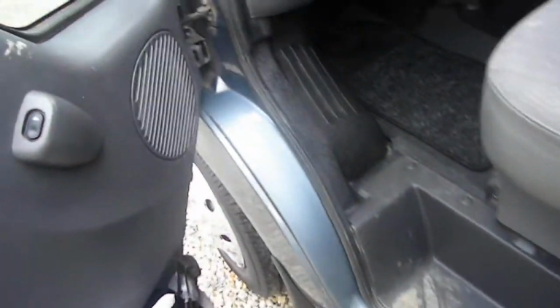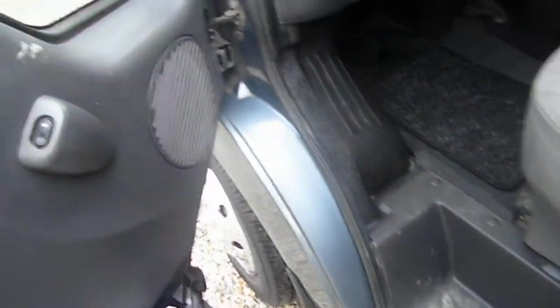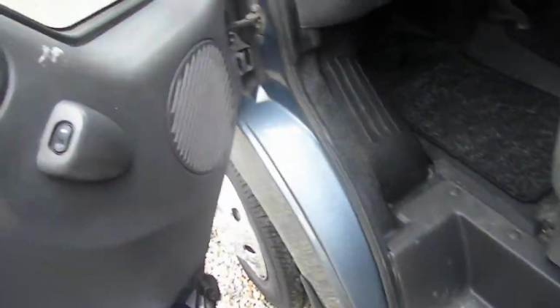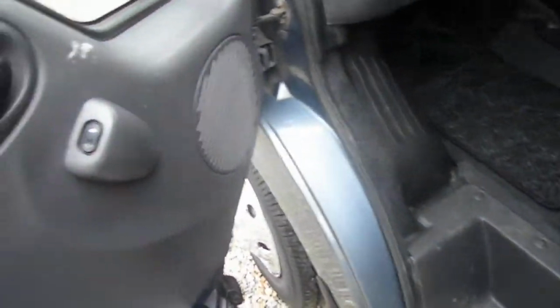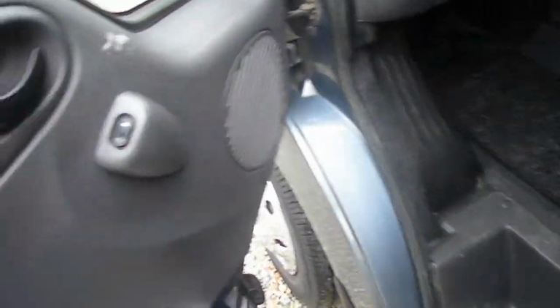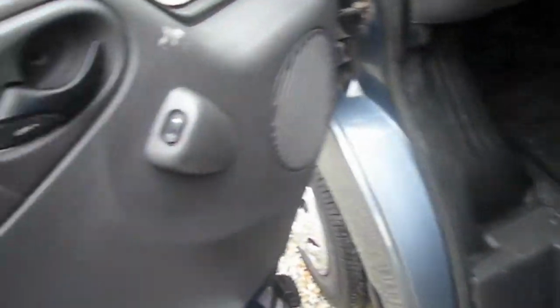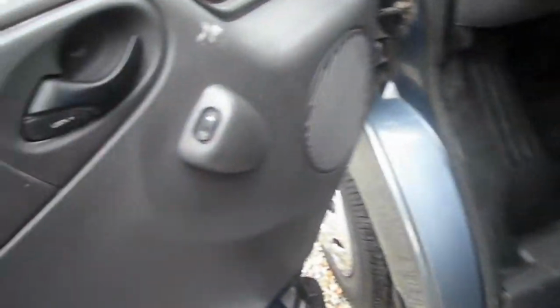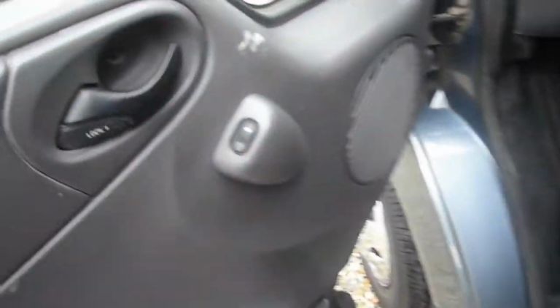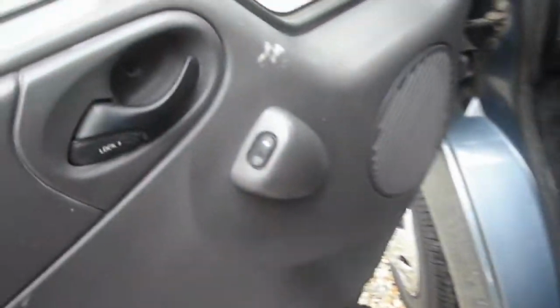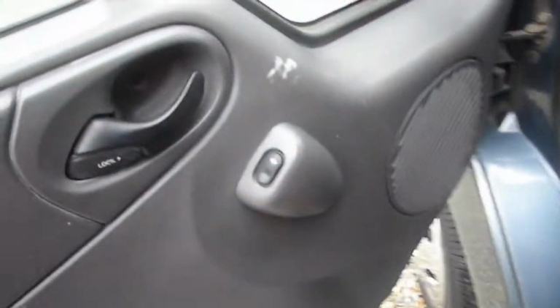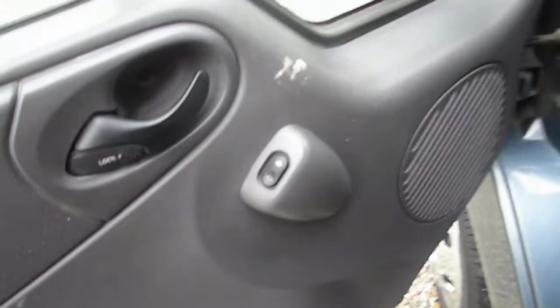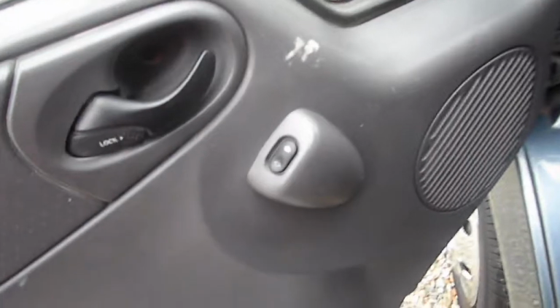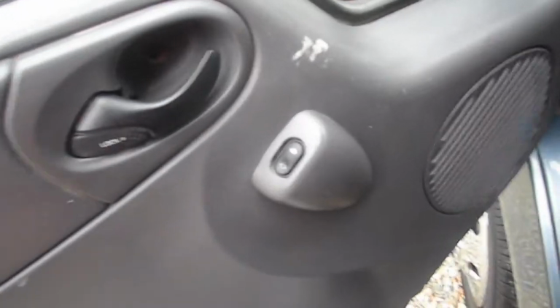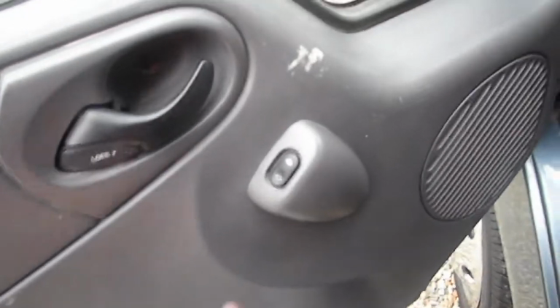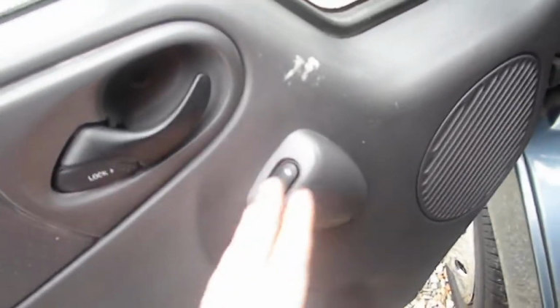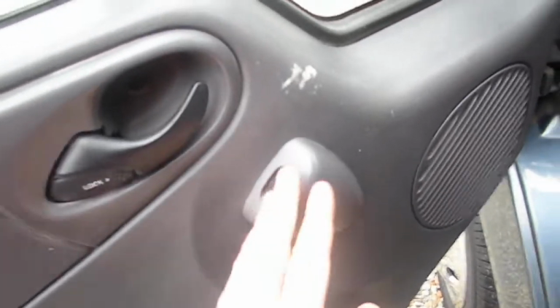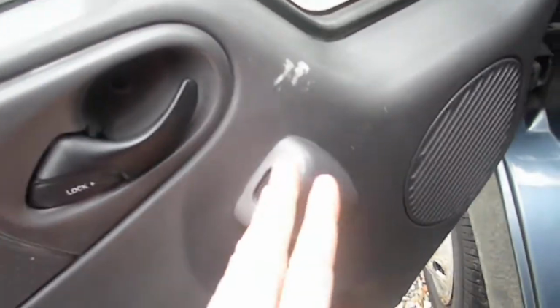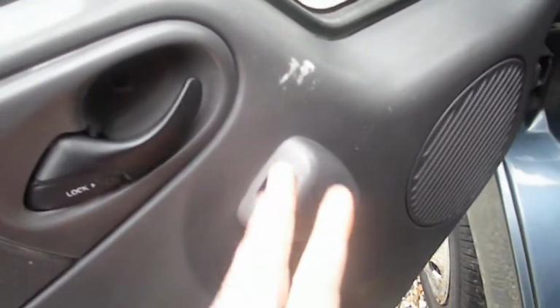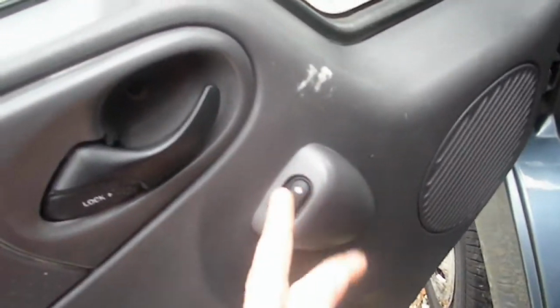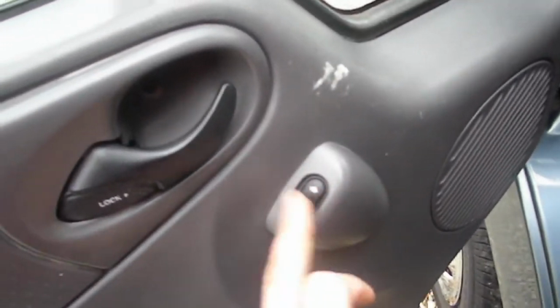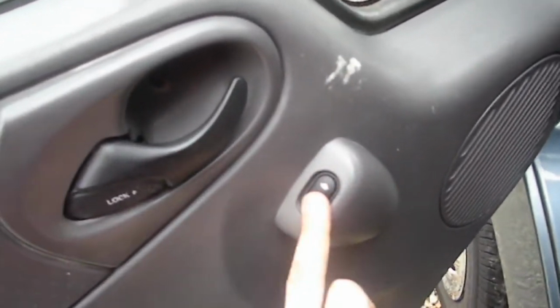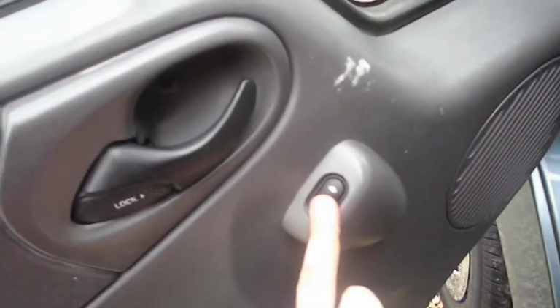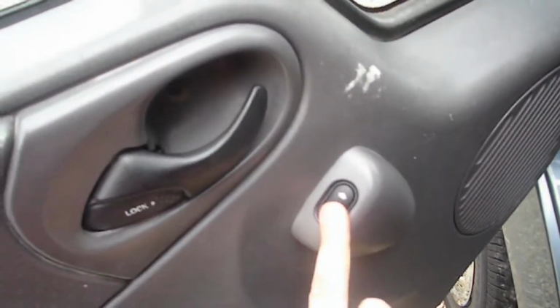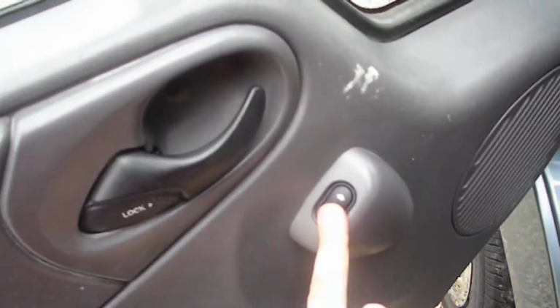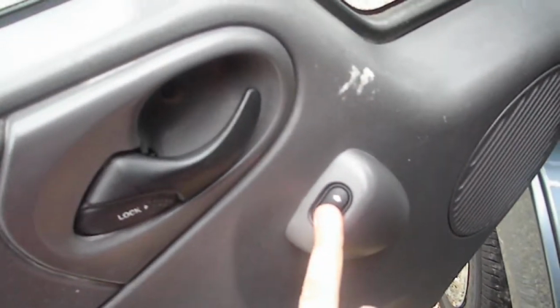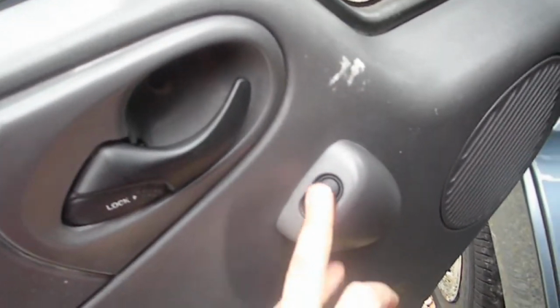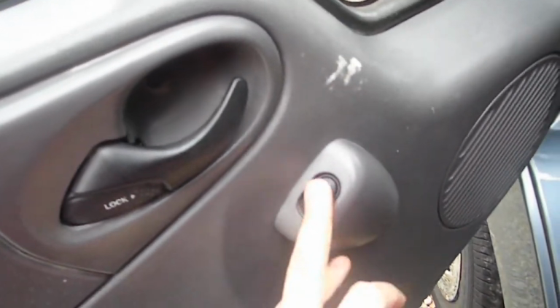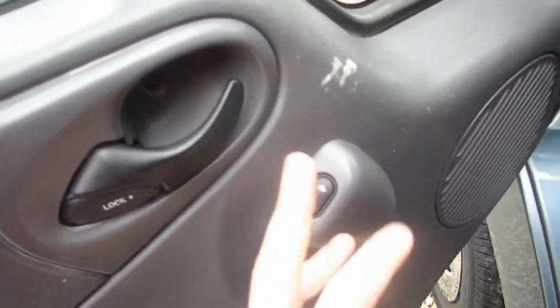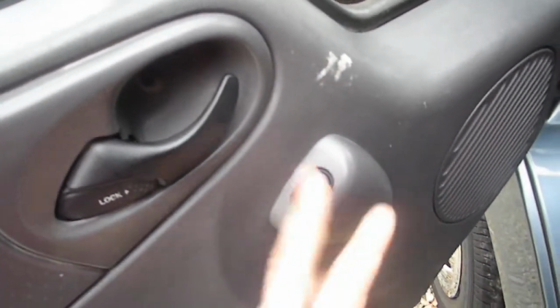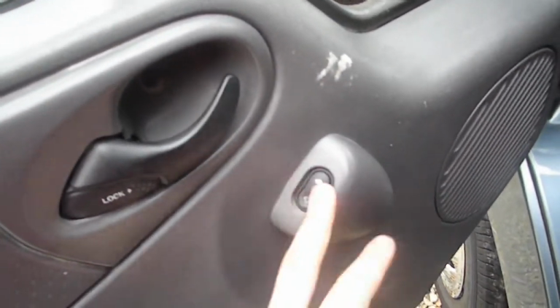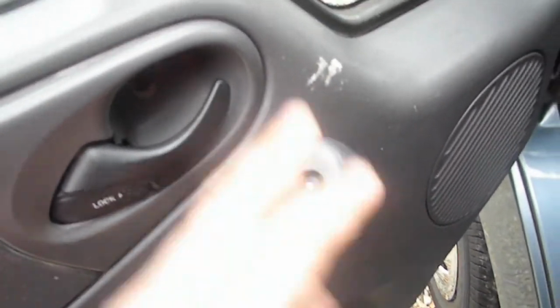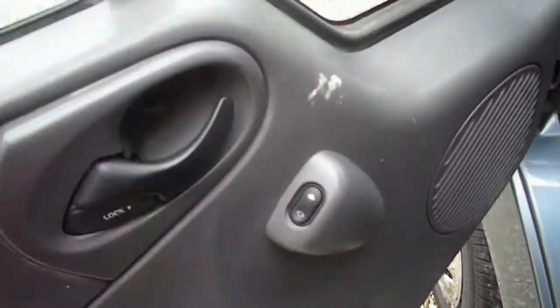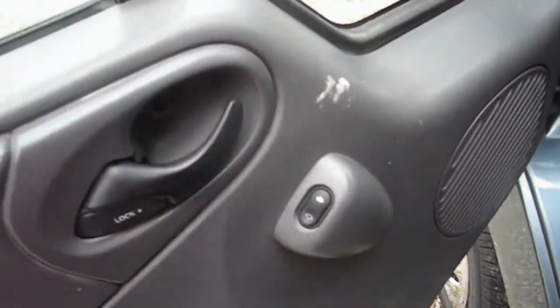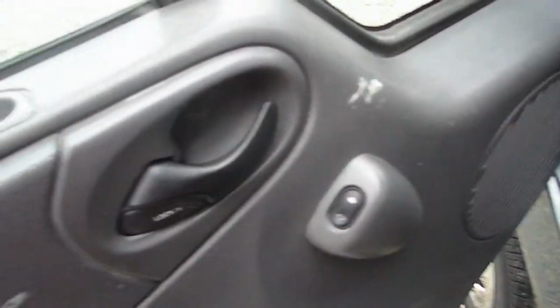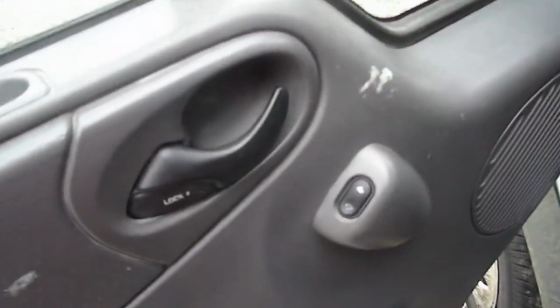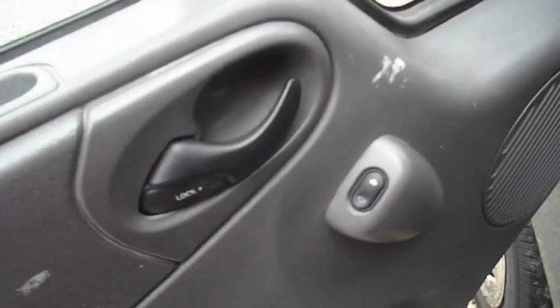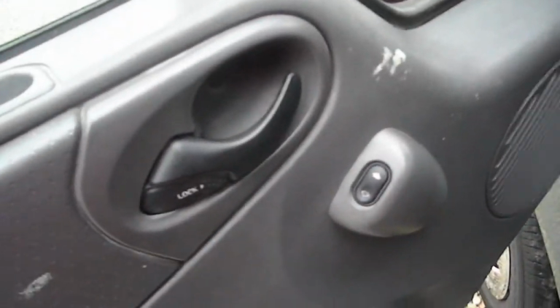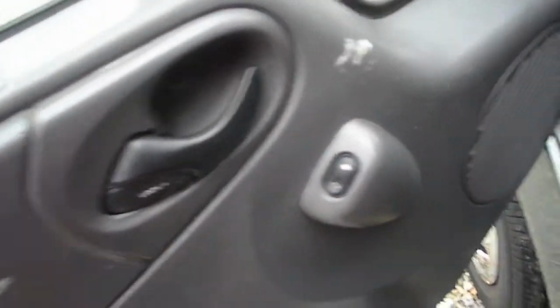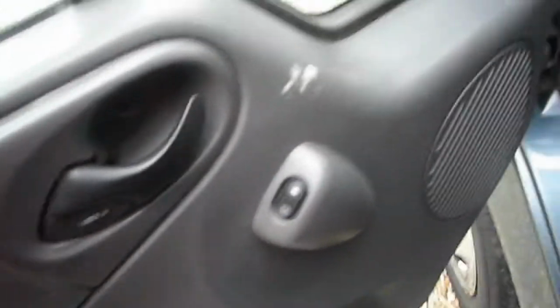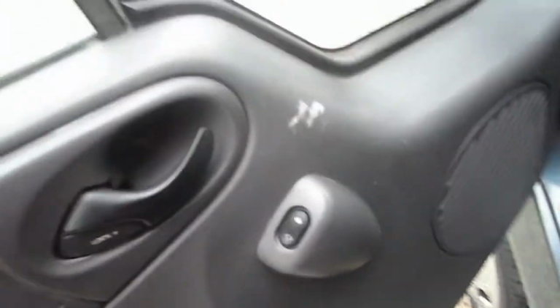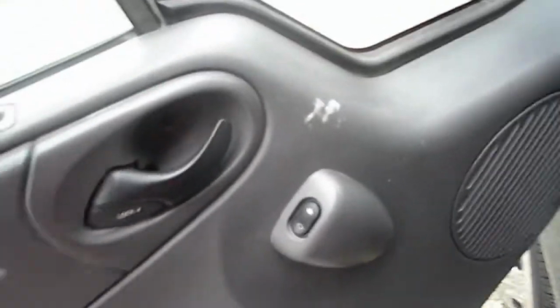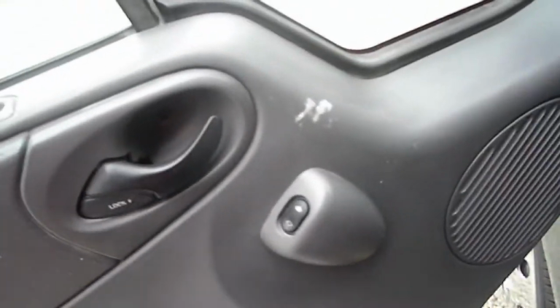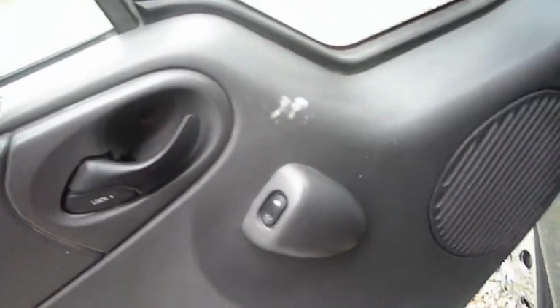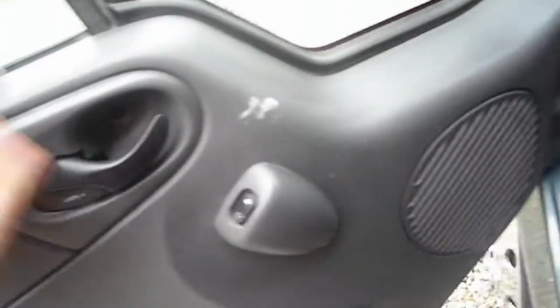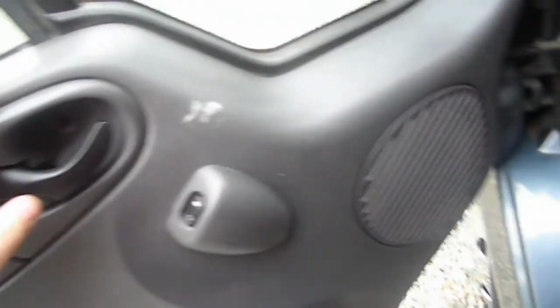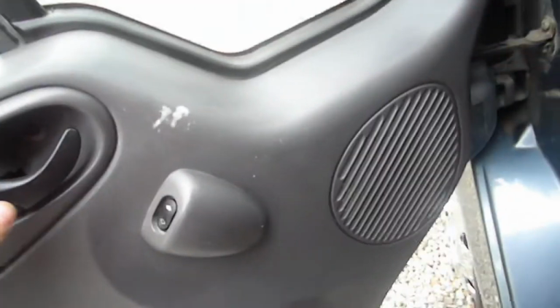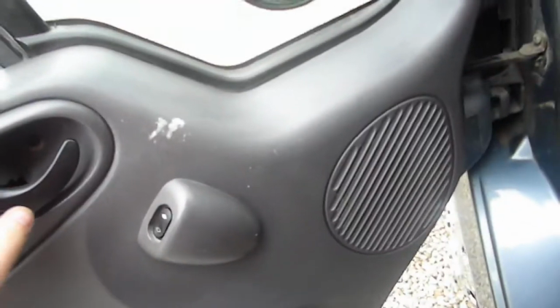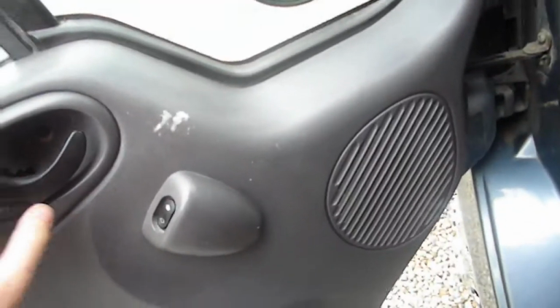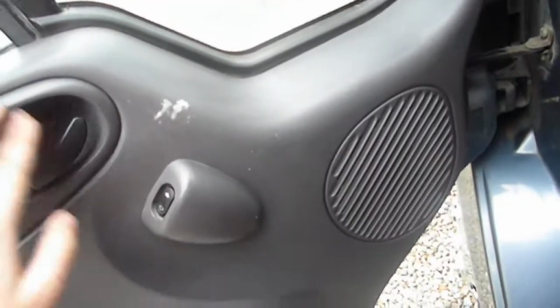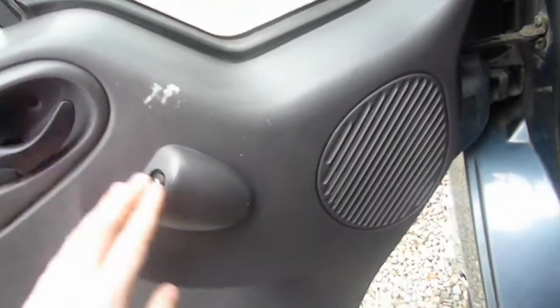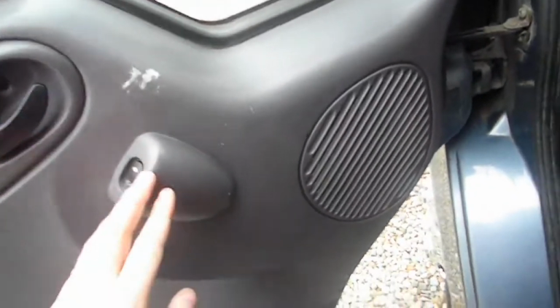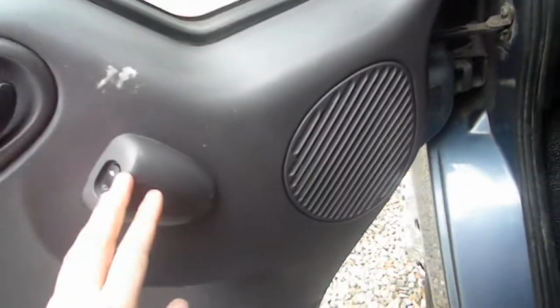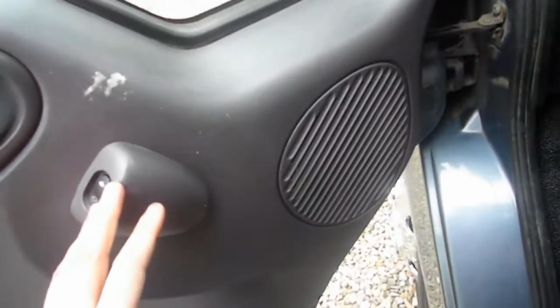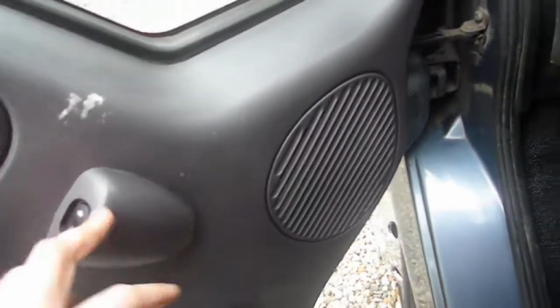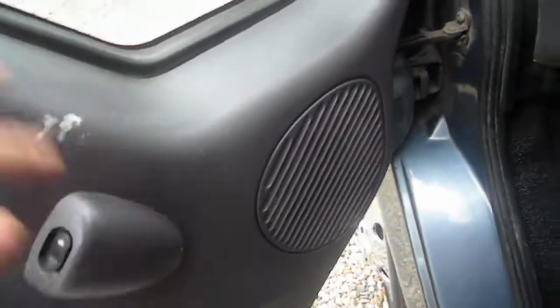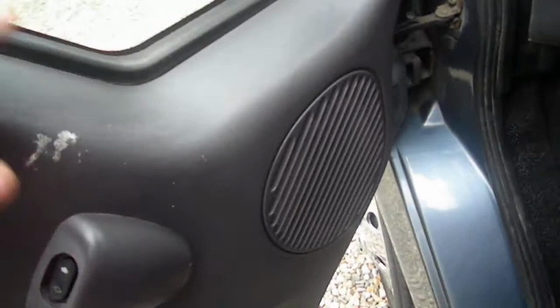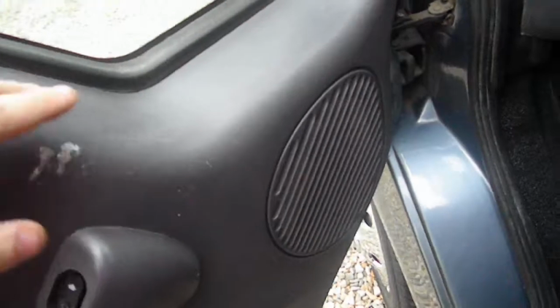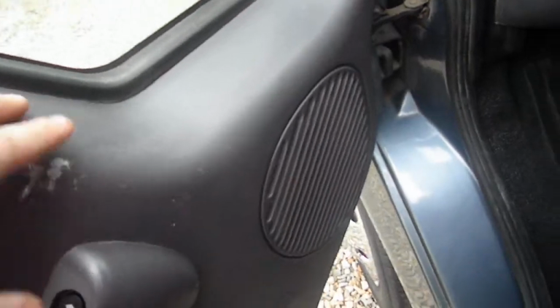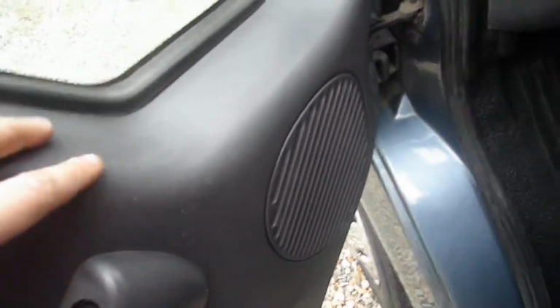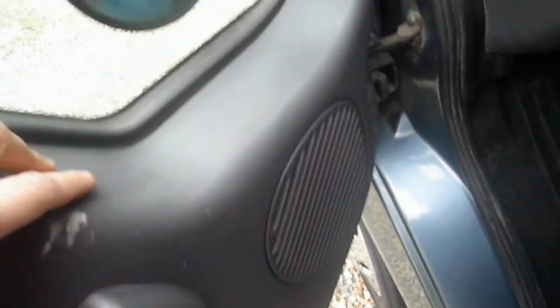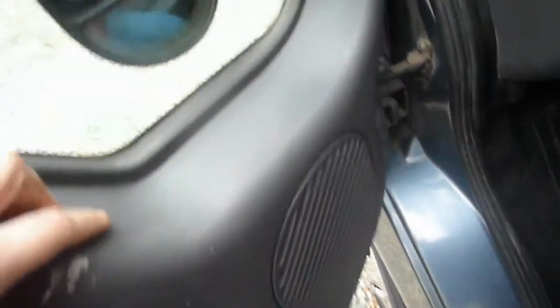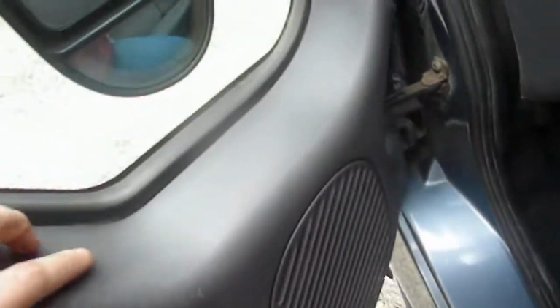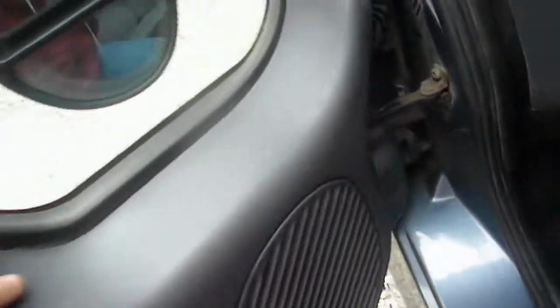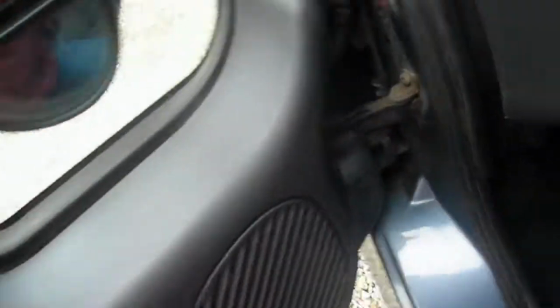I also ordered a new window switch since the last video and it works now, so the window will go up and down from the driver's side to the passenger side.